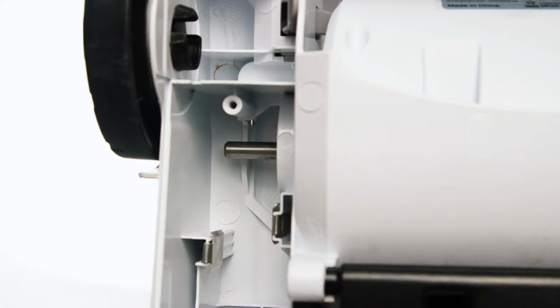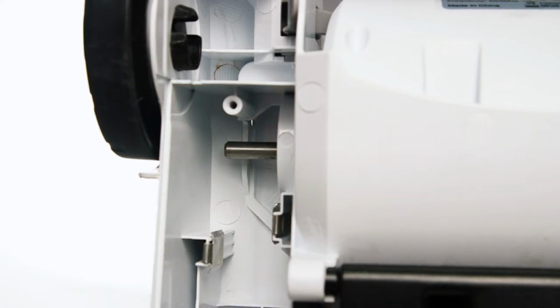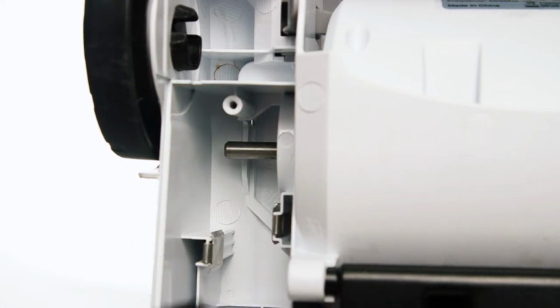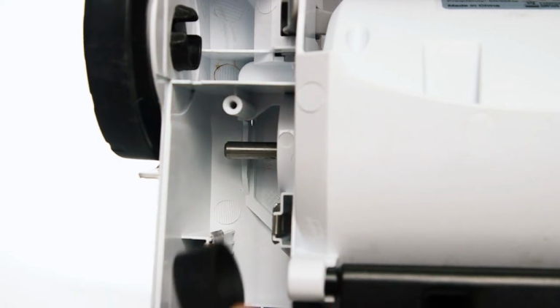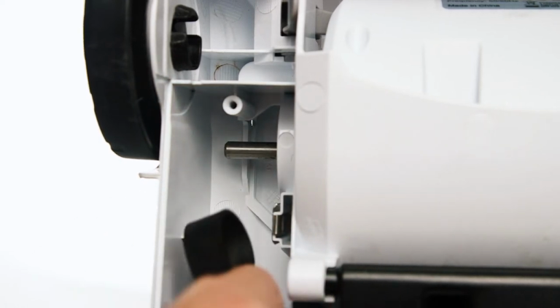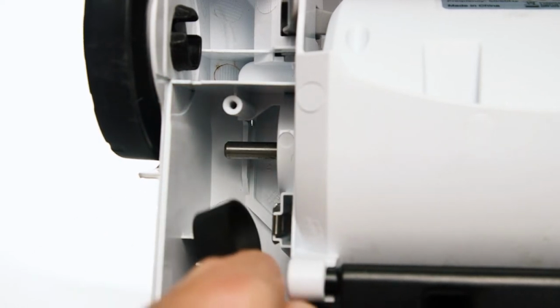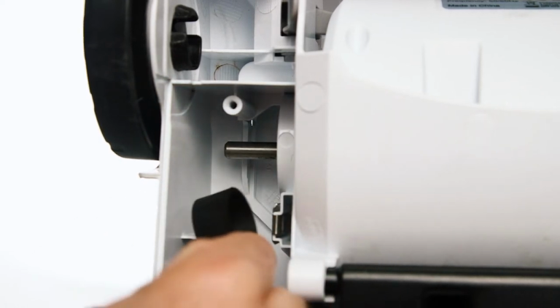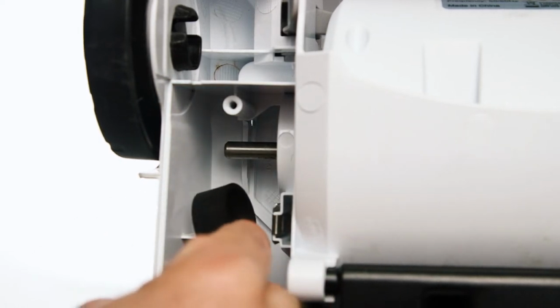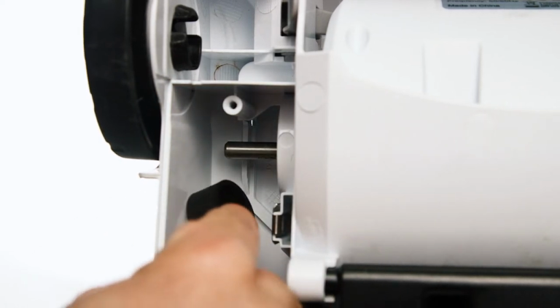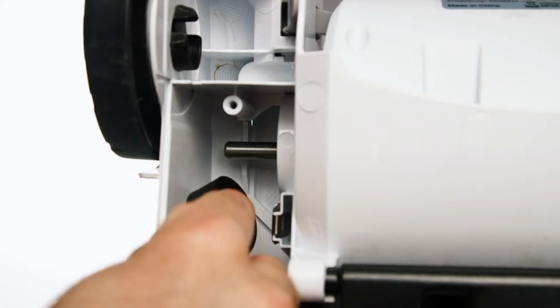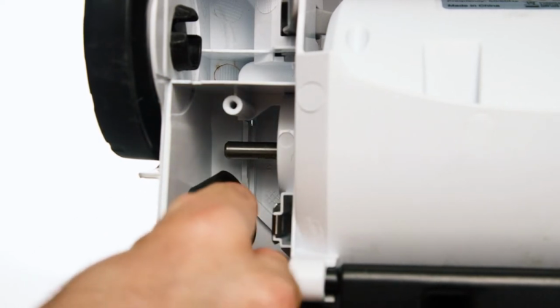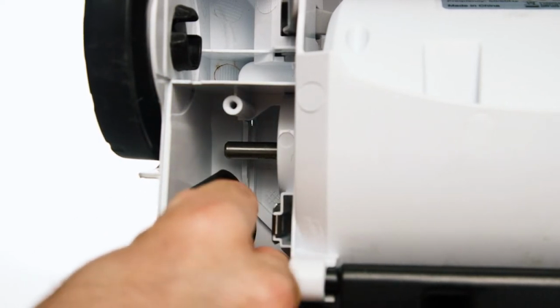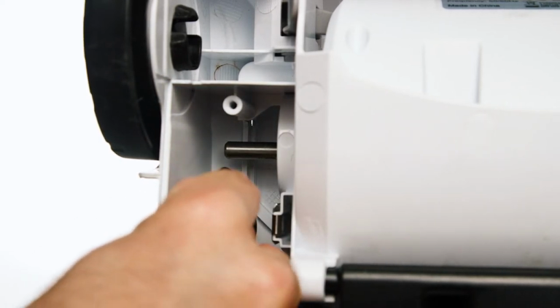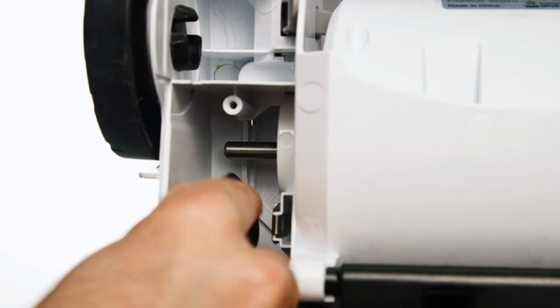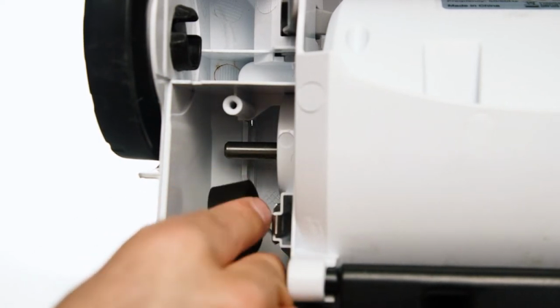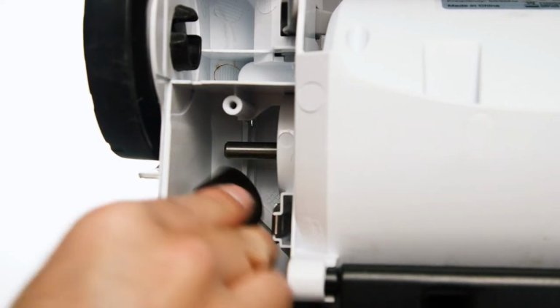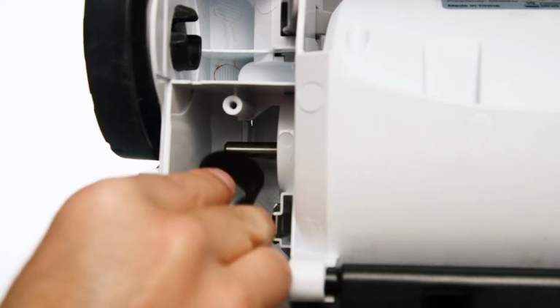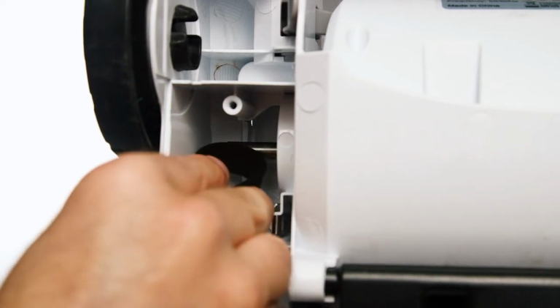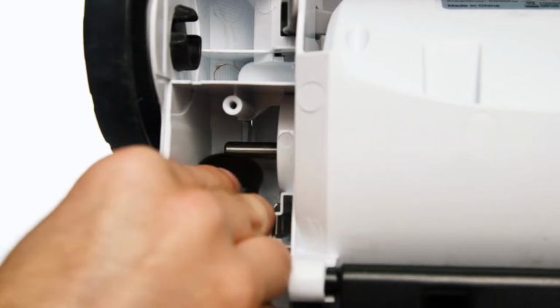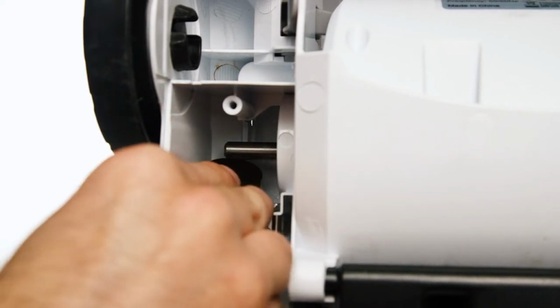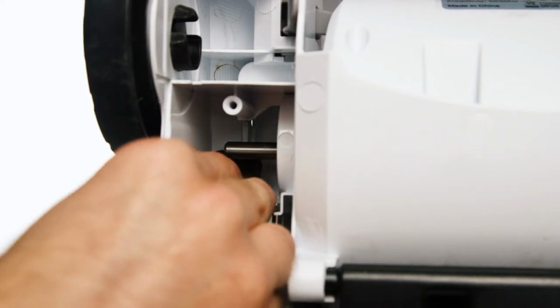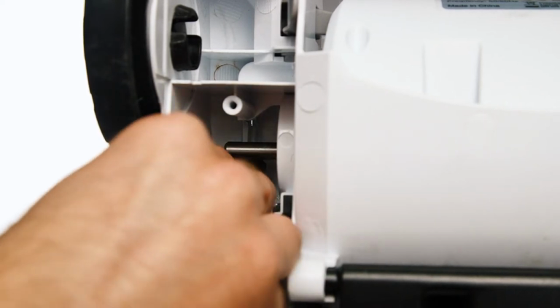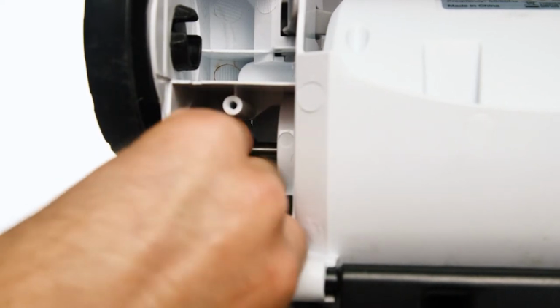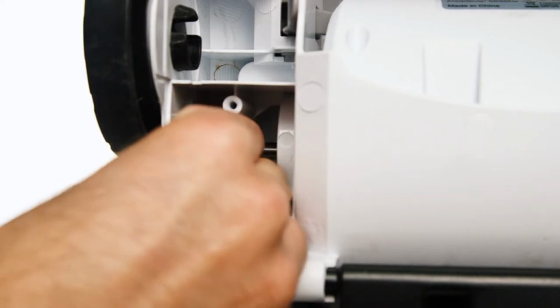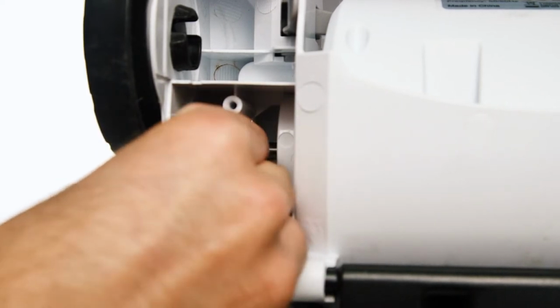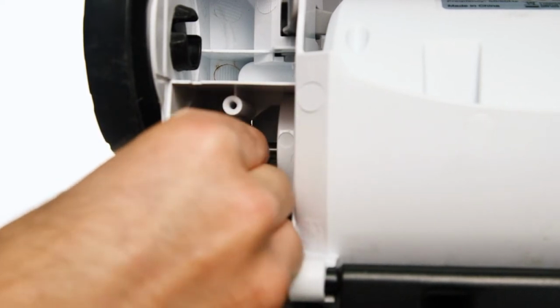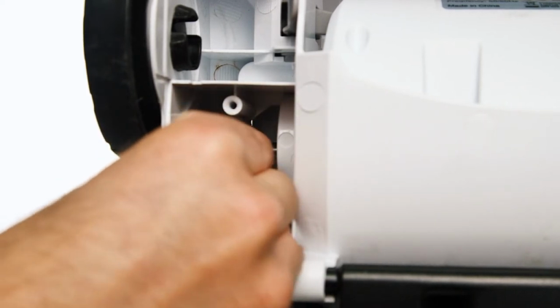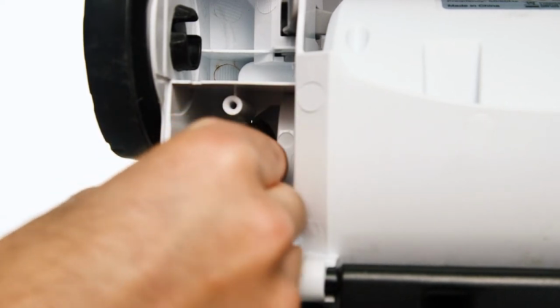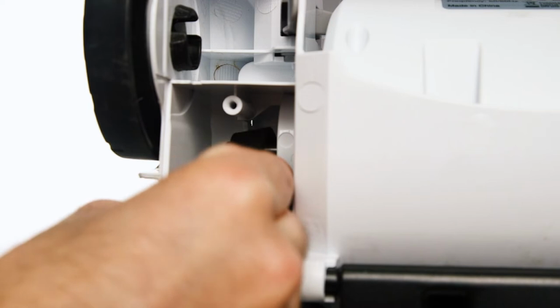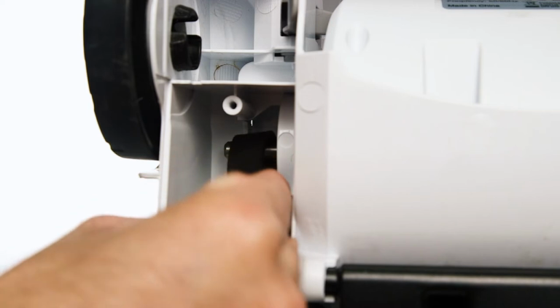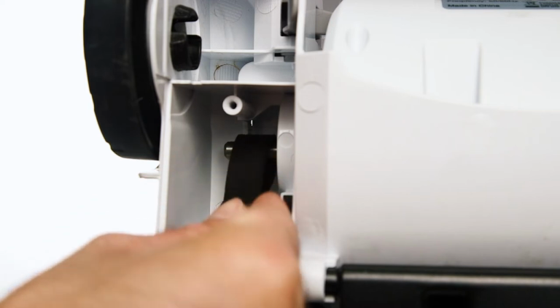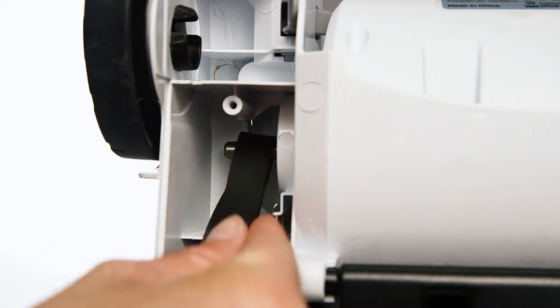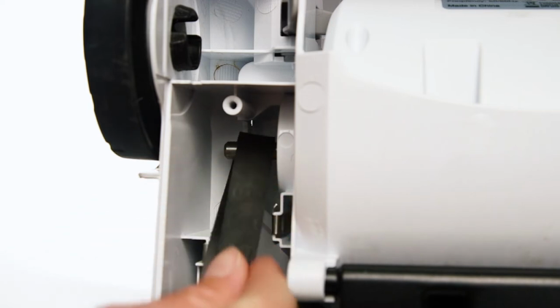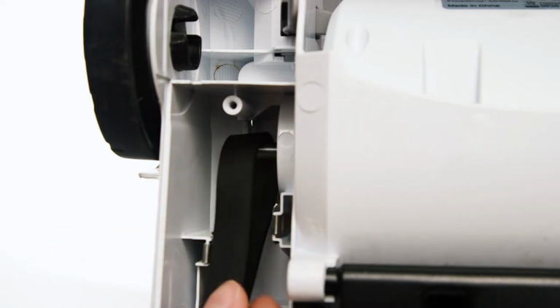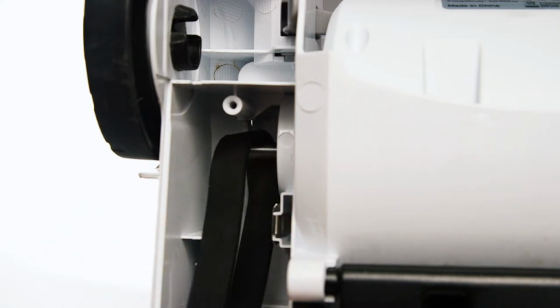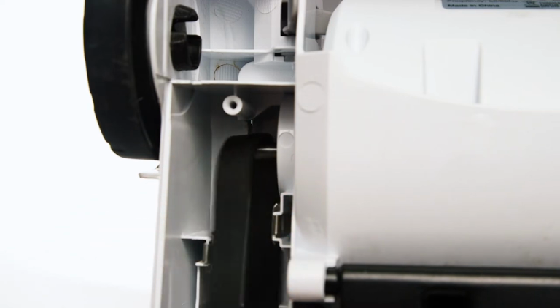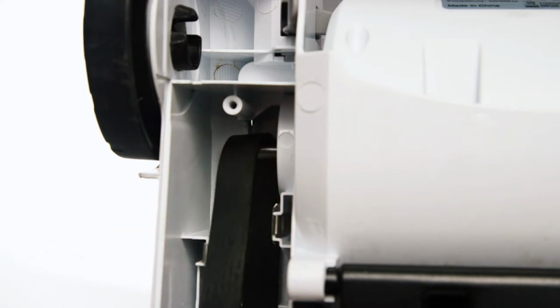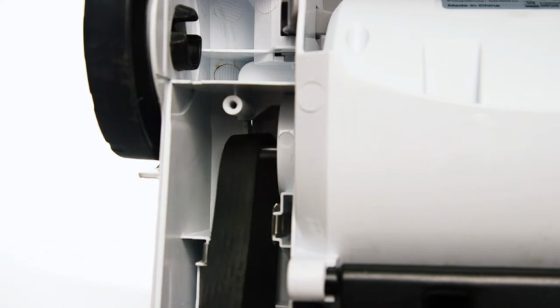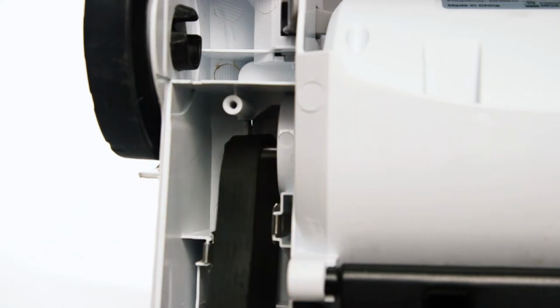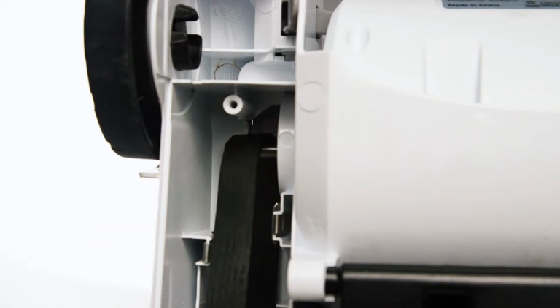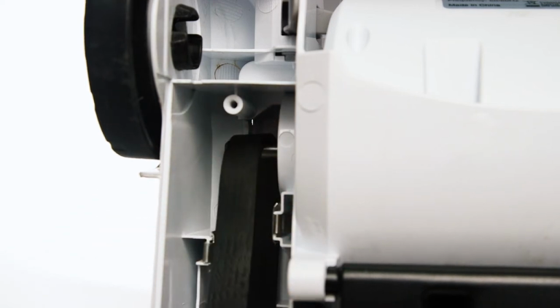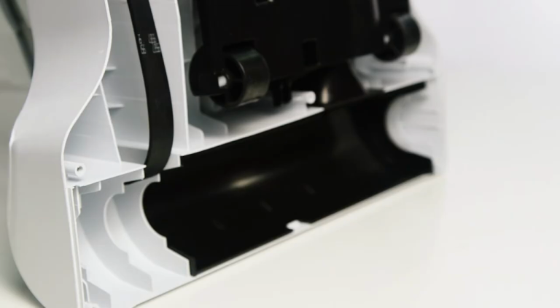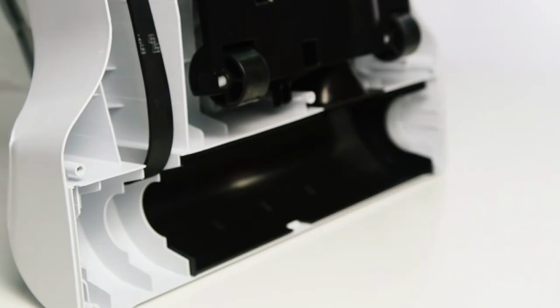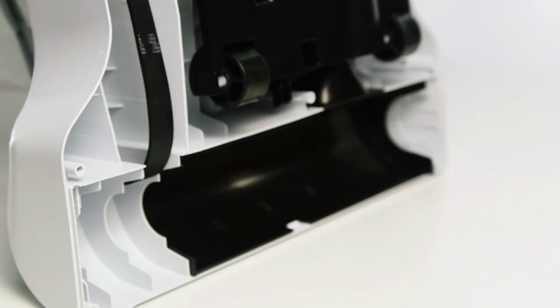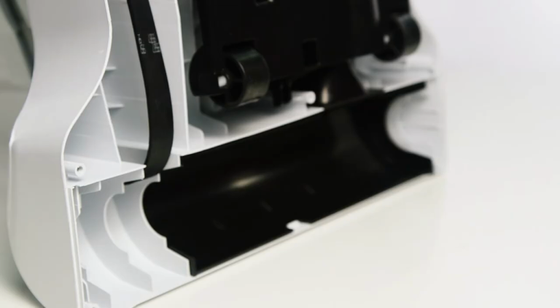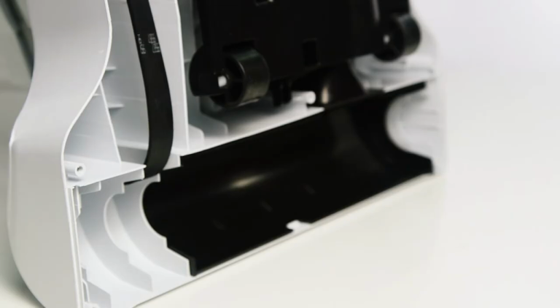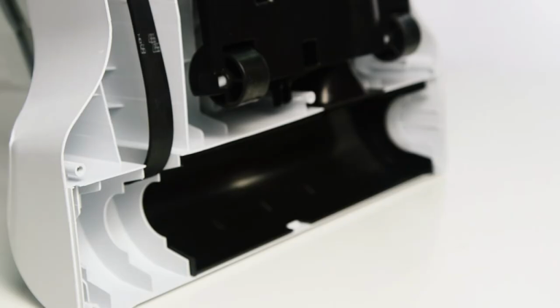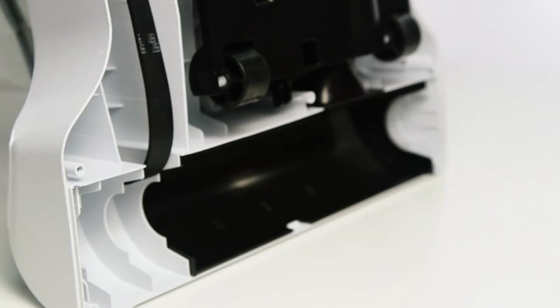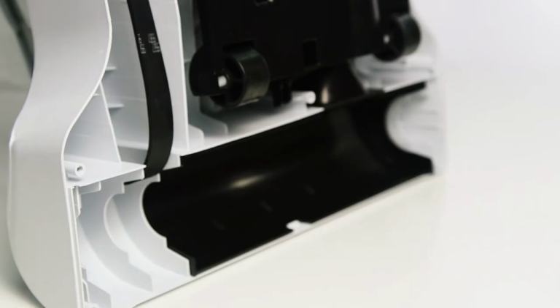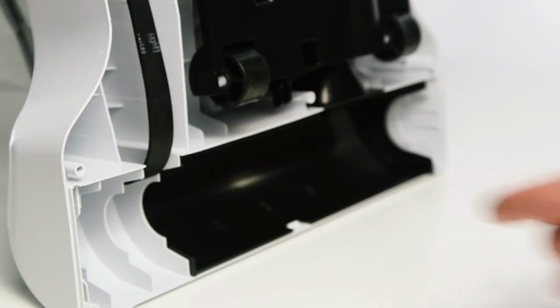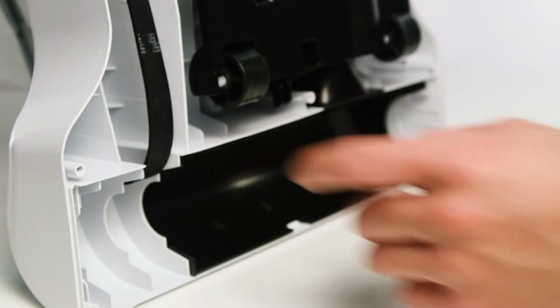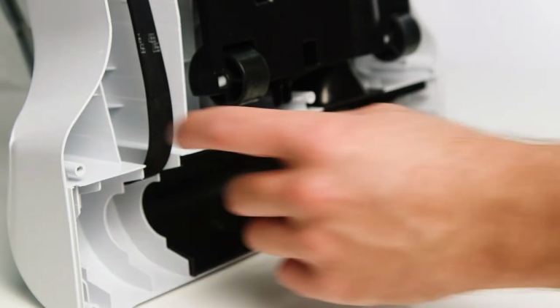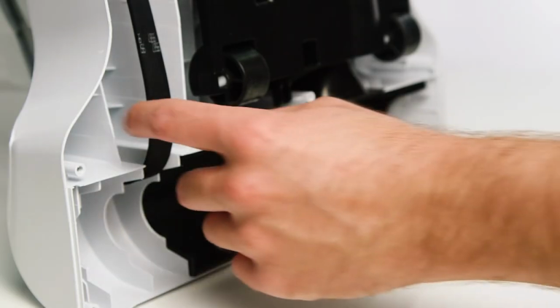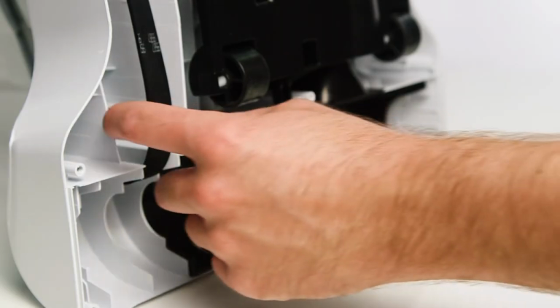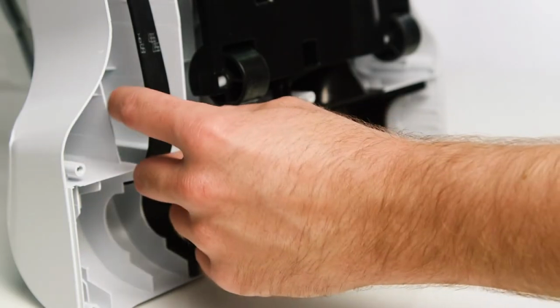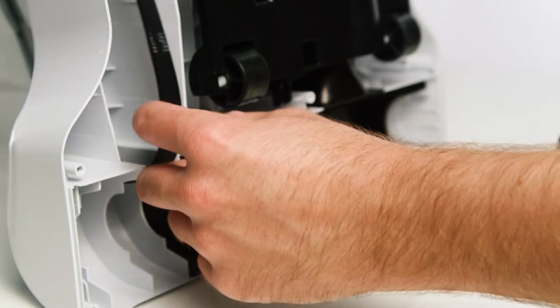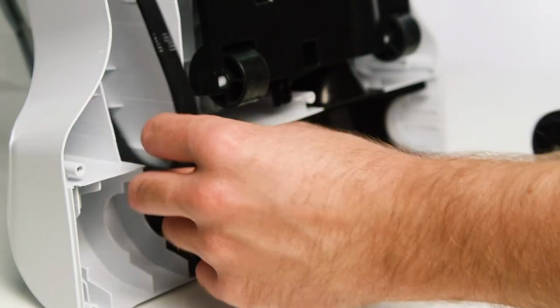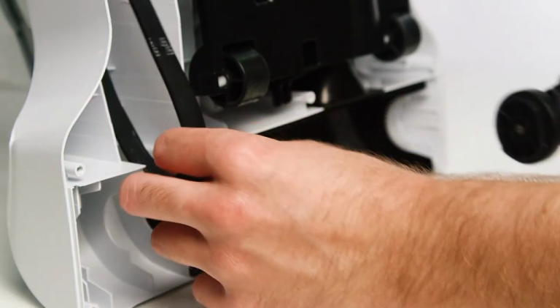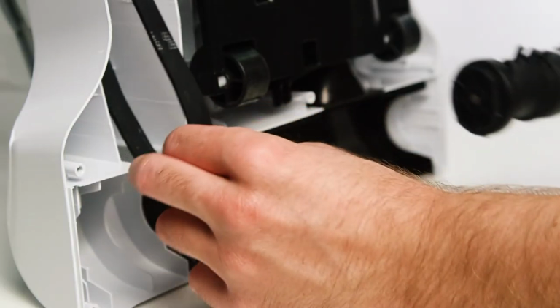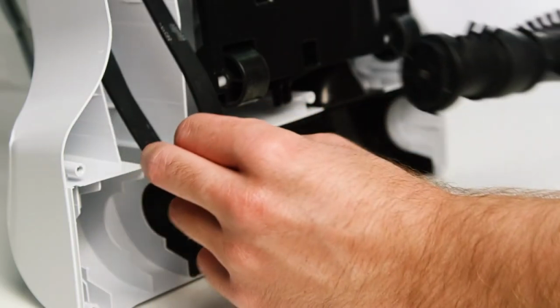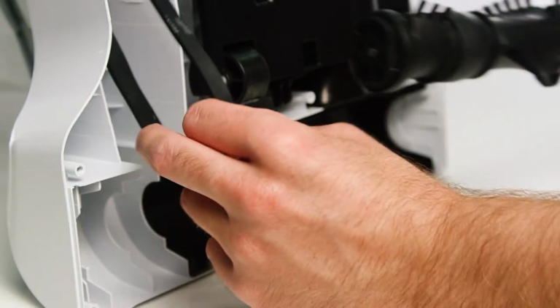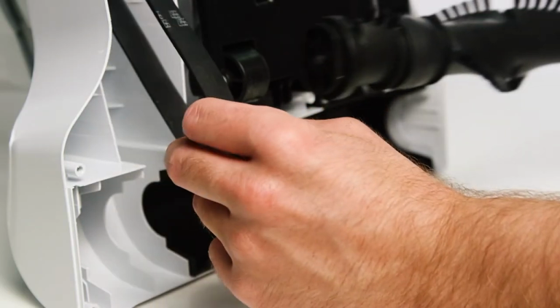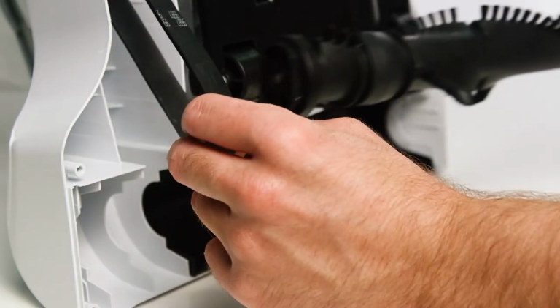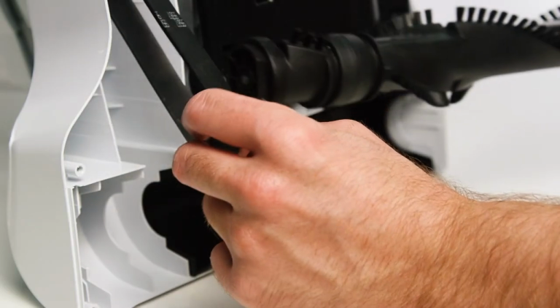To fit your new belt, slide it over the motor. Next, slide the other side of the belt over the roller brush.